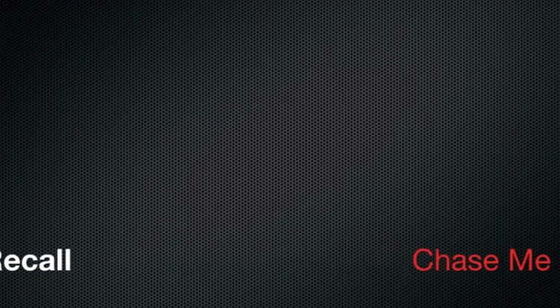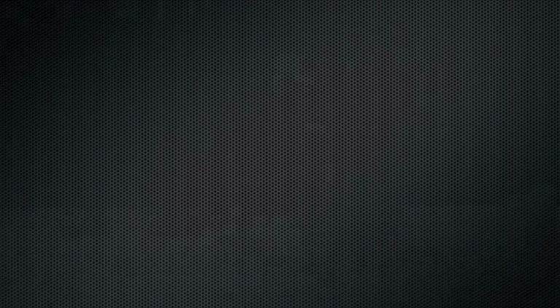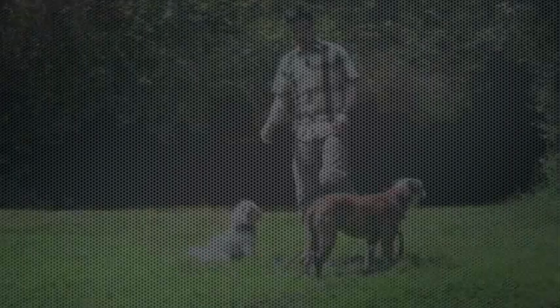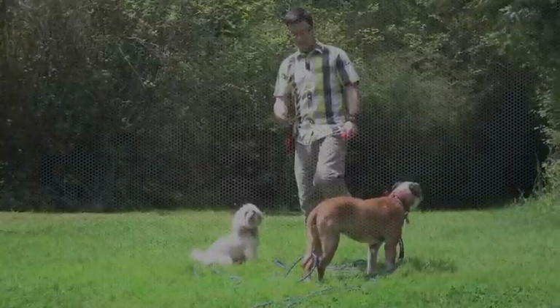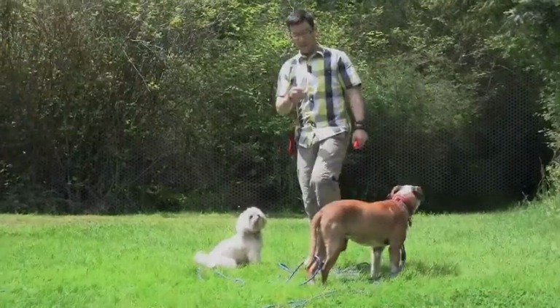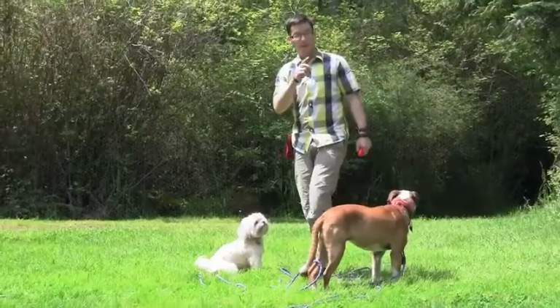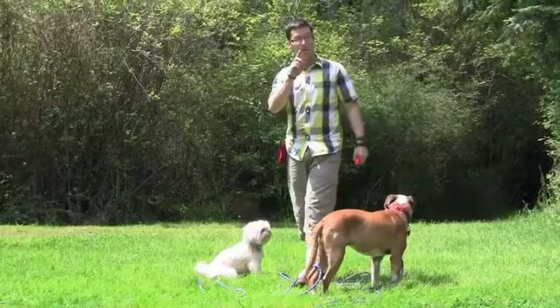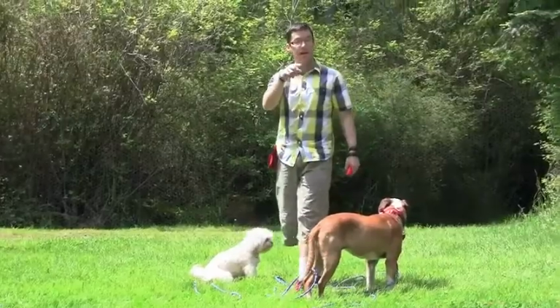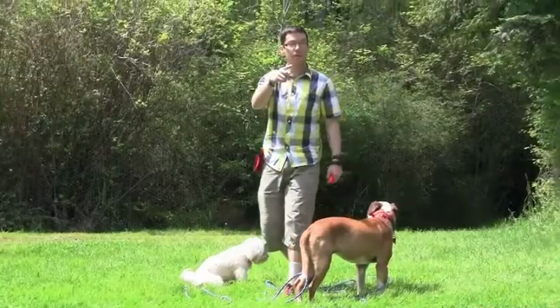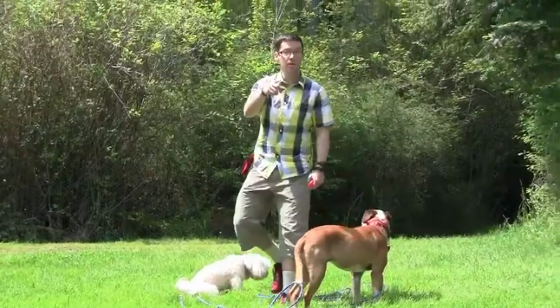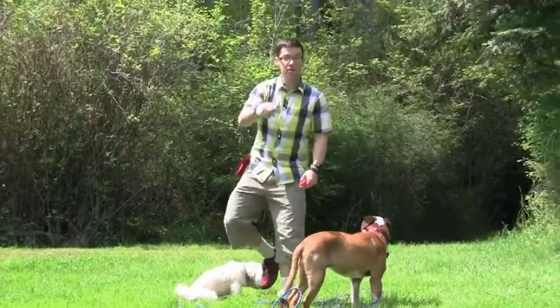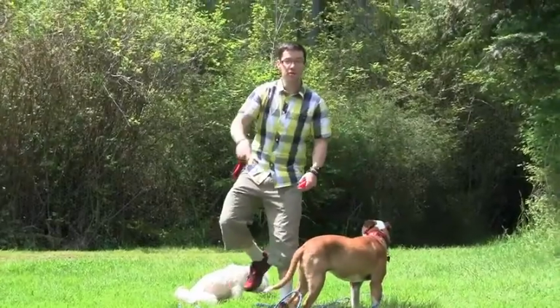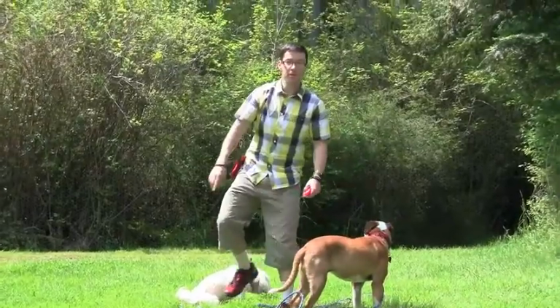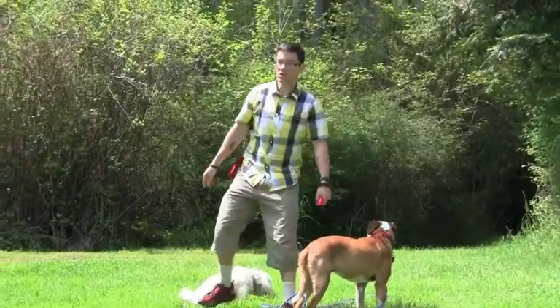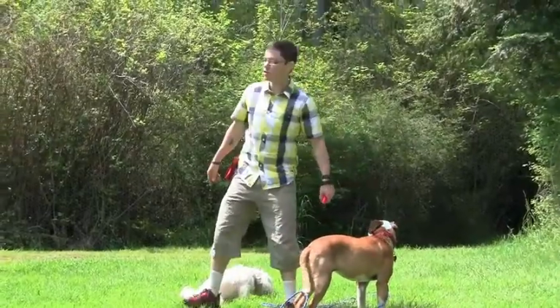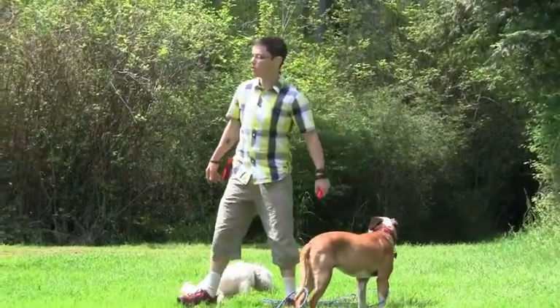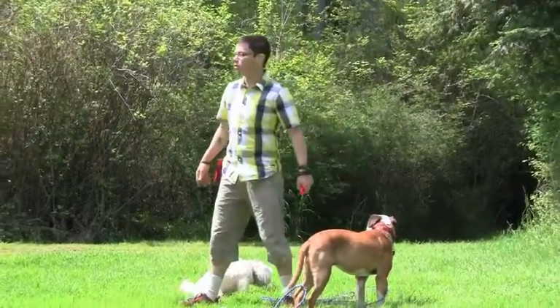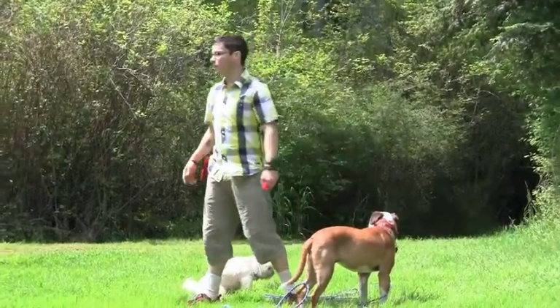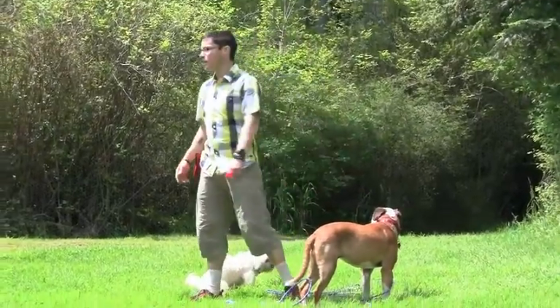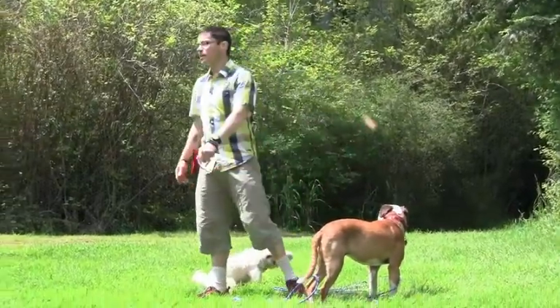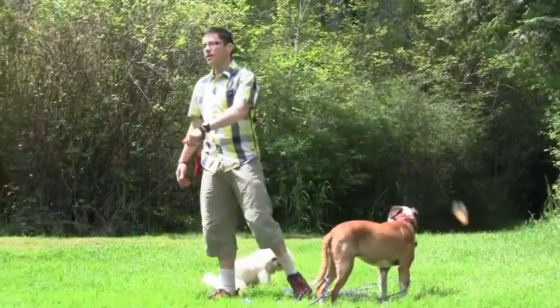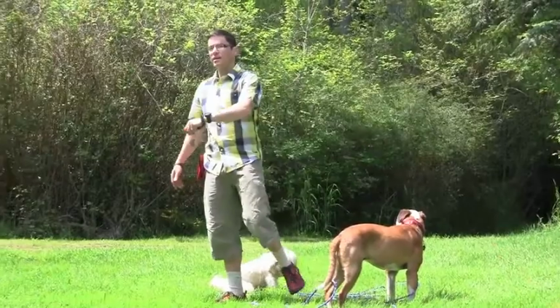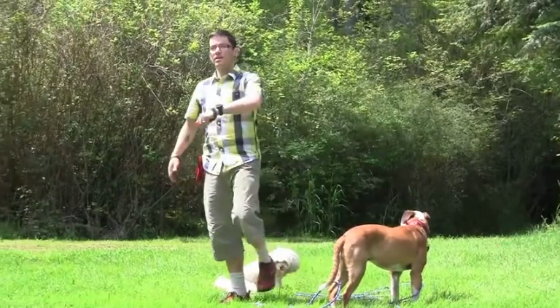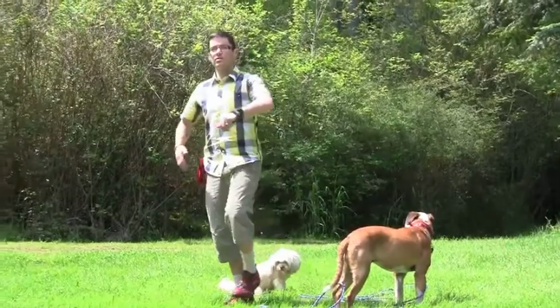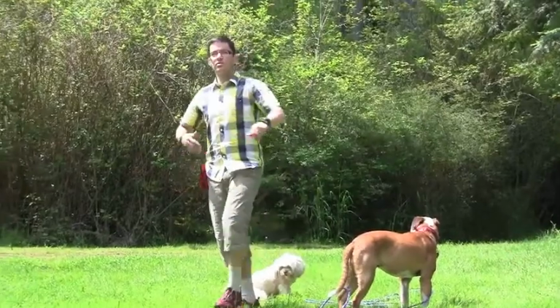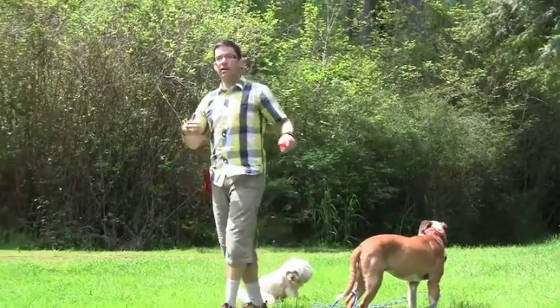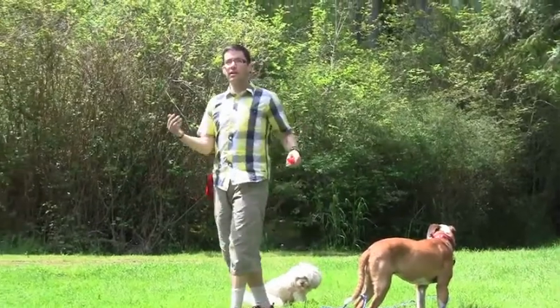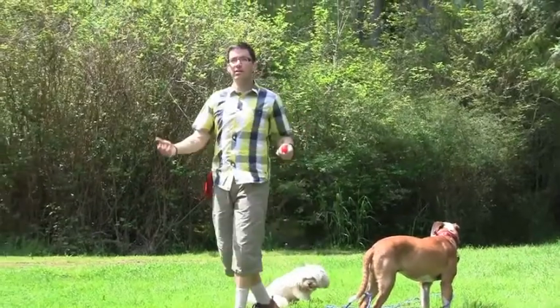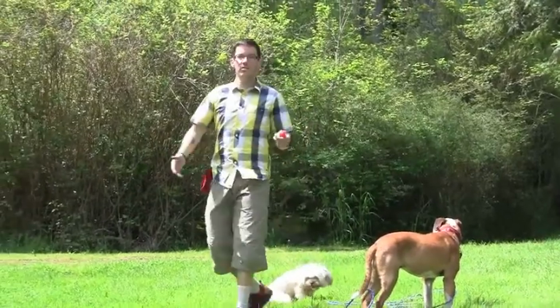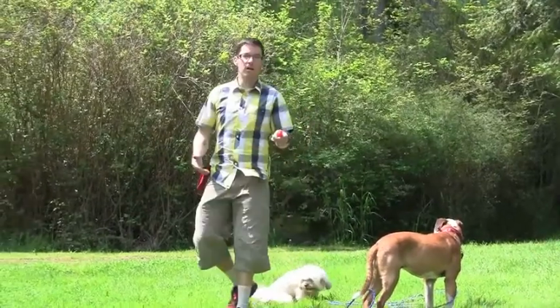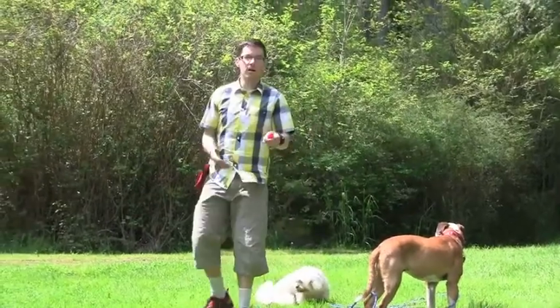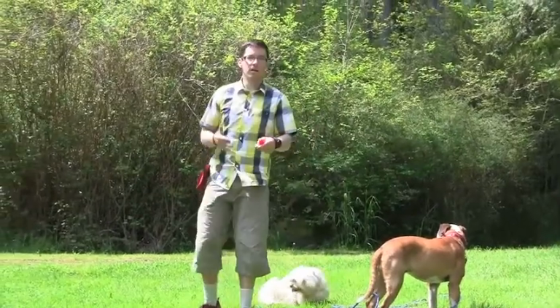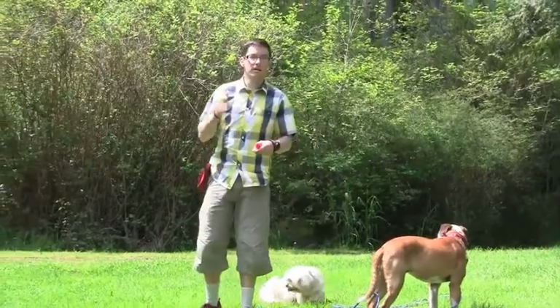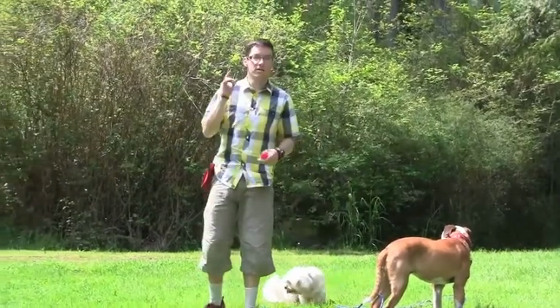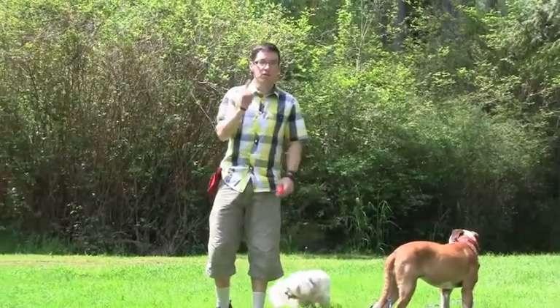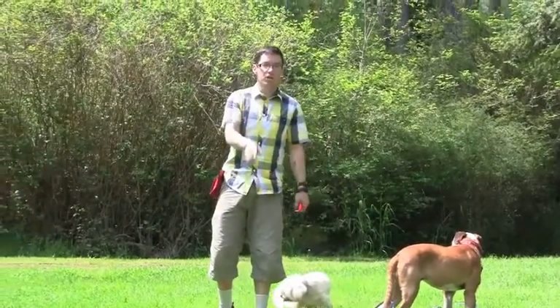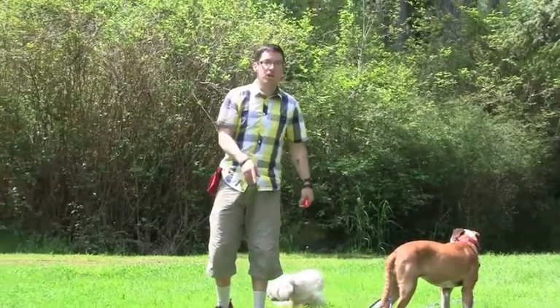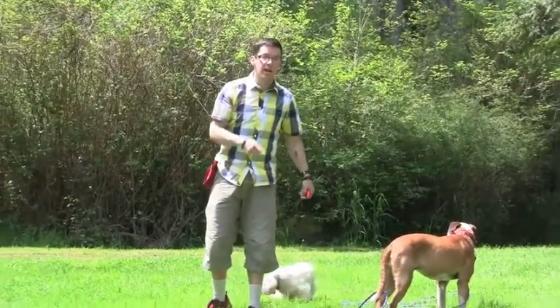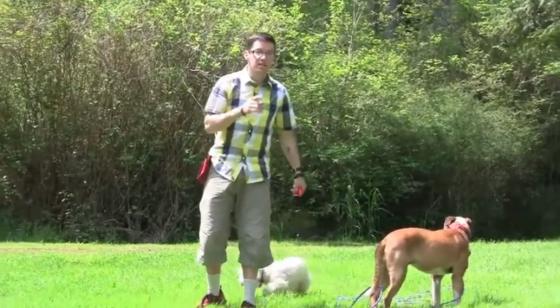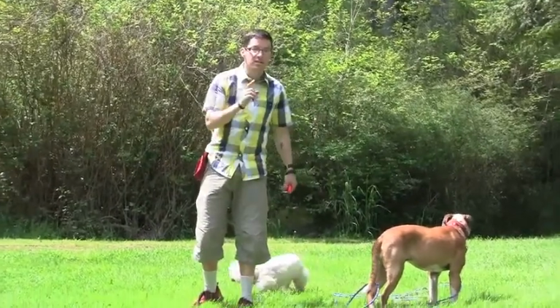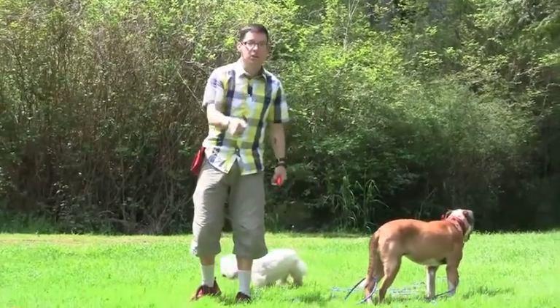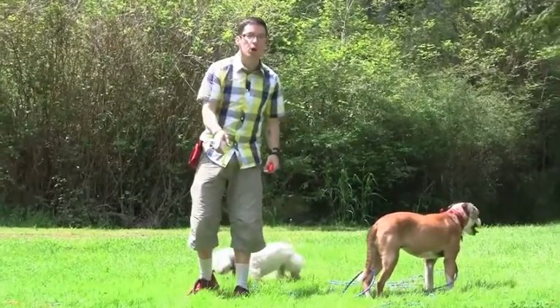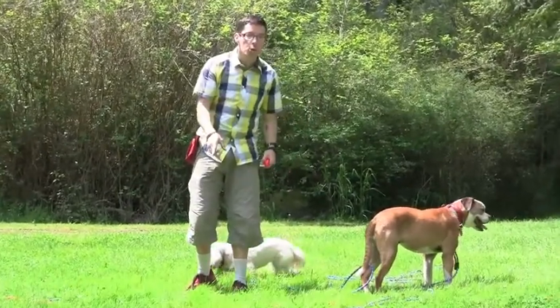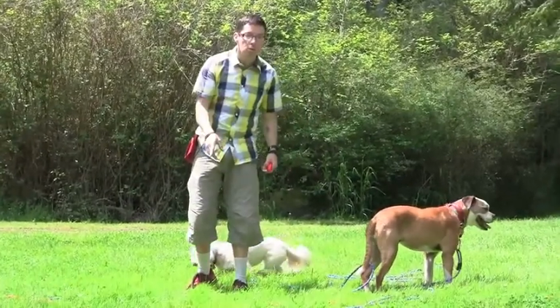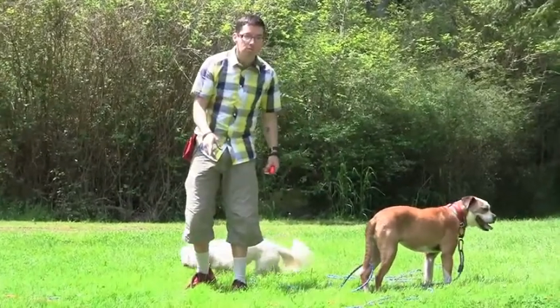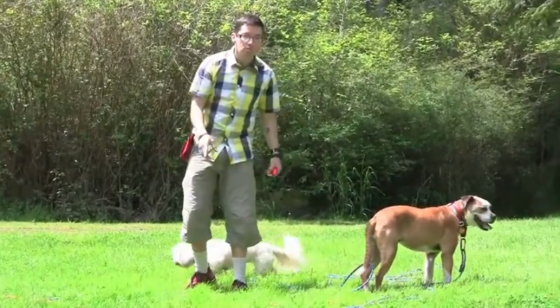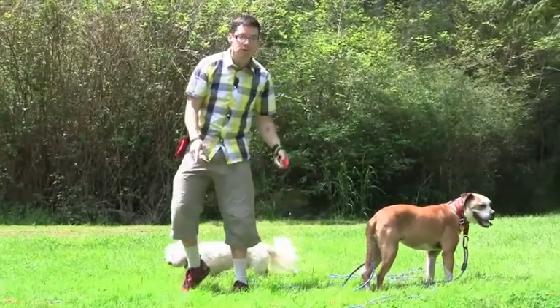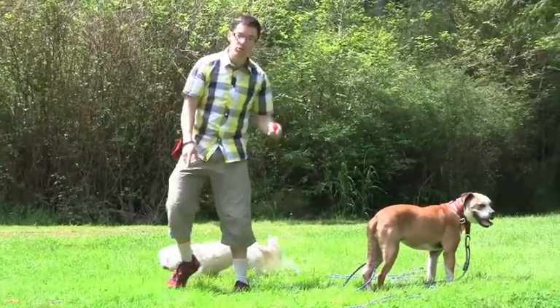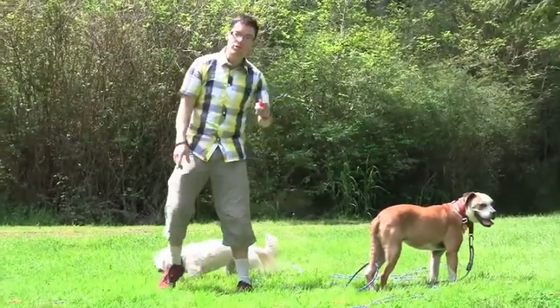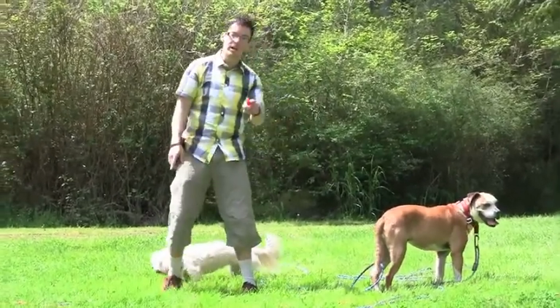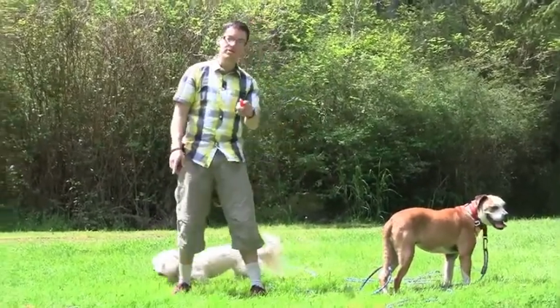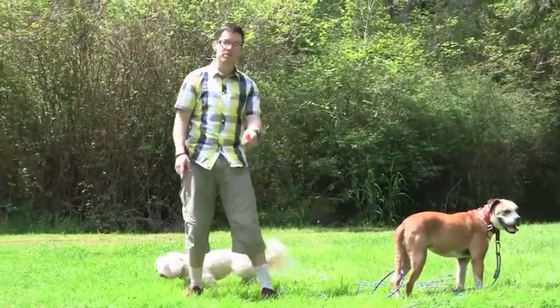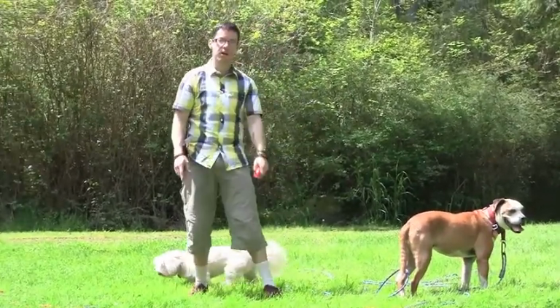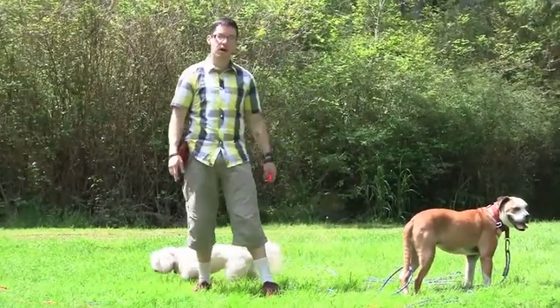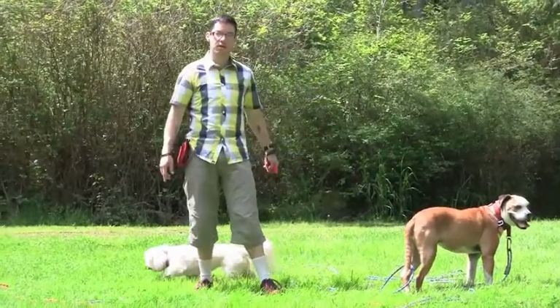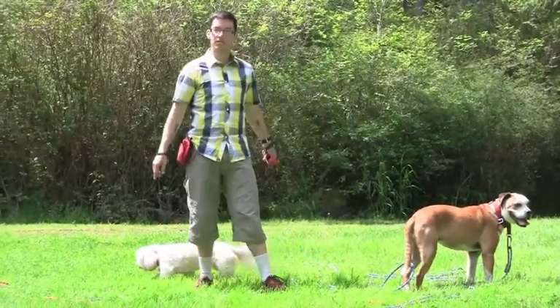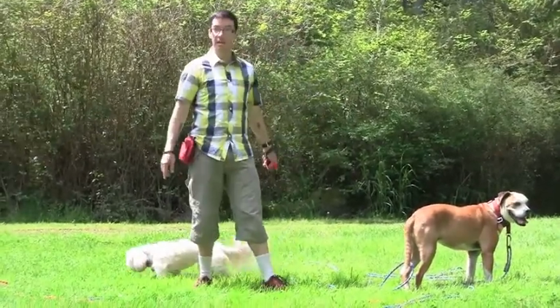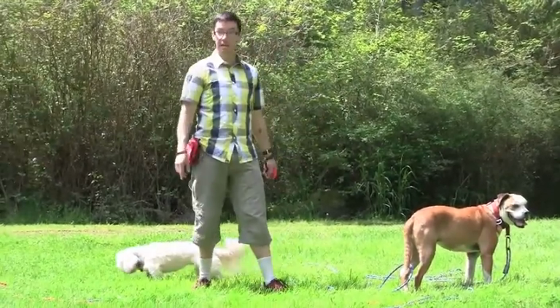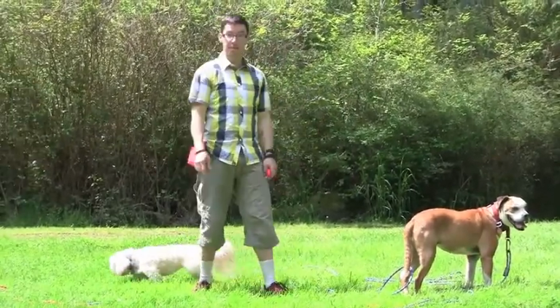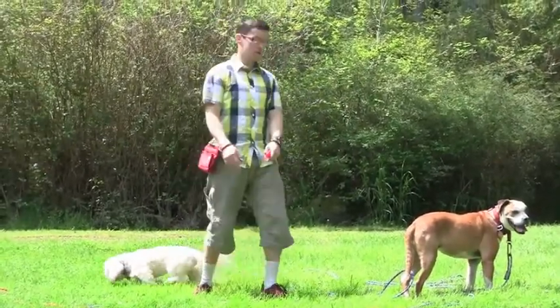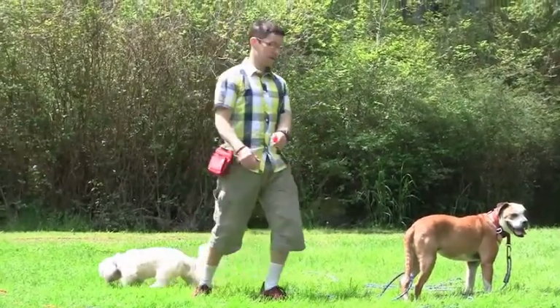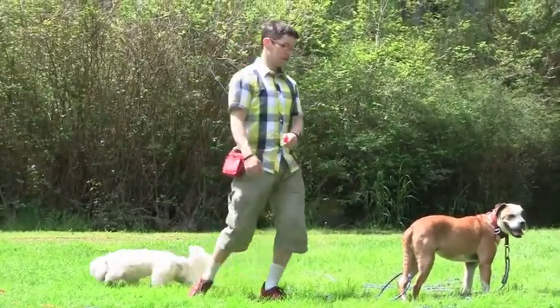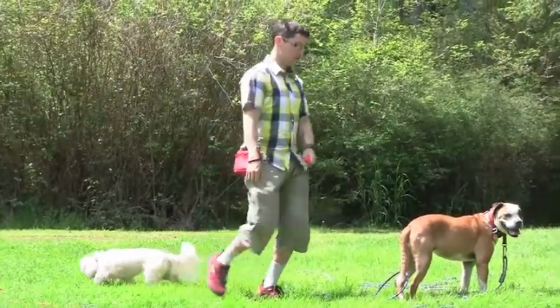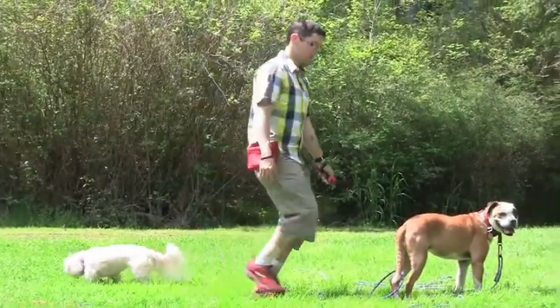The other thing I want you to make sure you're doing is training your dogs to chase you. Don't chase your dogs — train them to chase you.